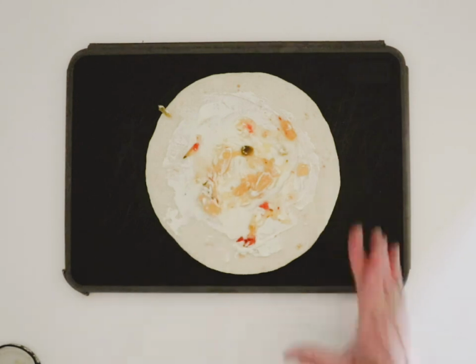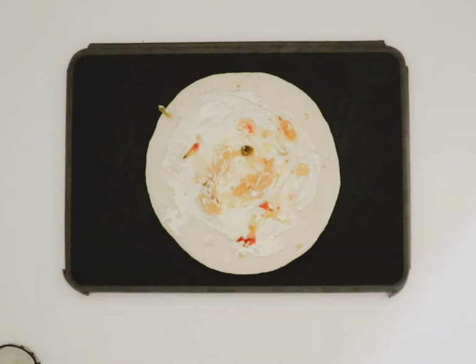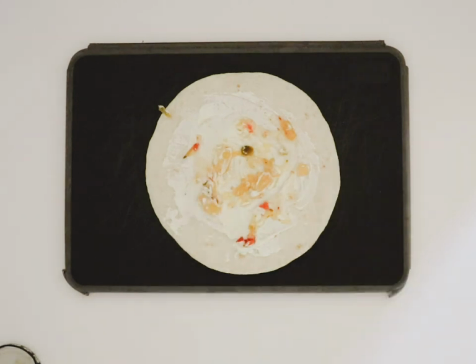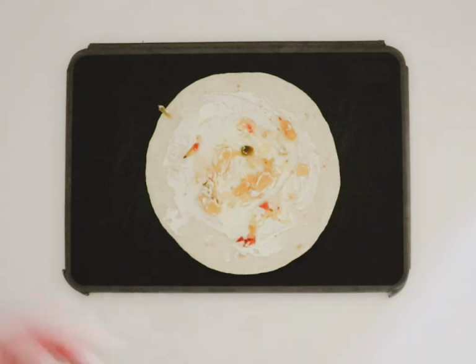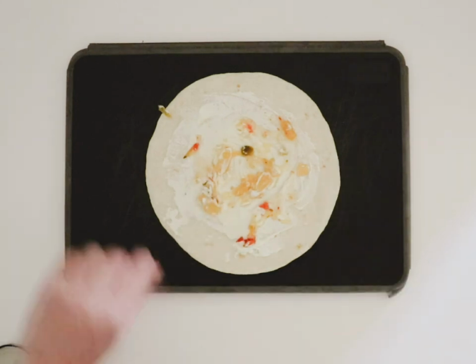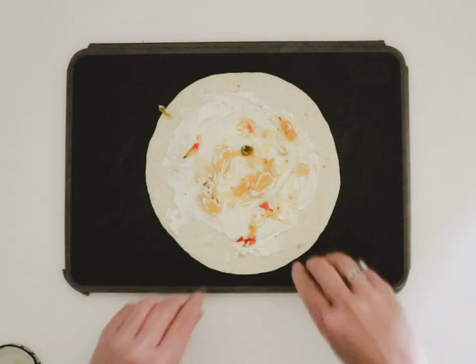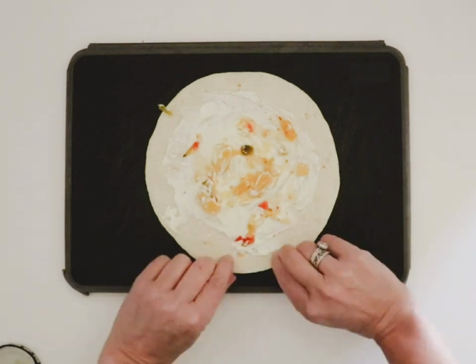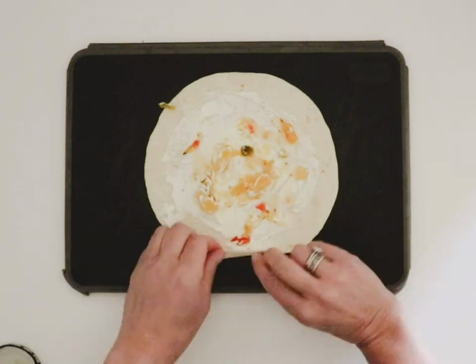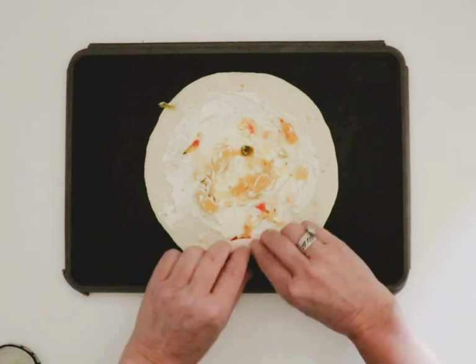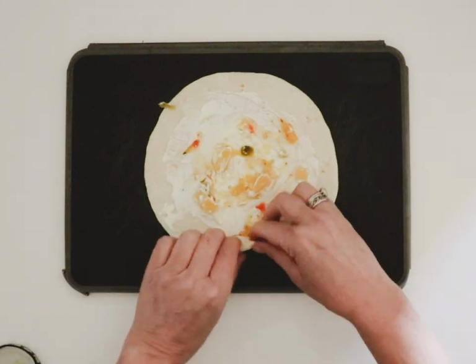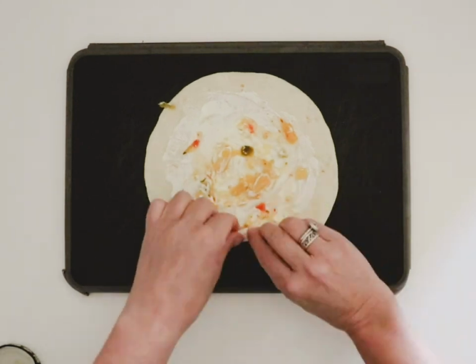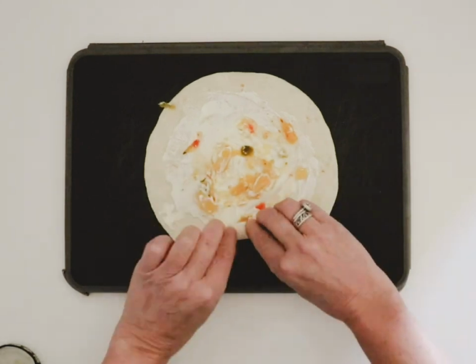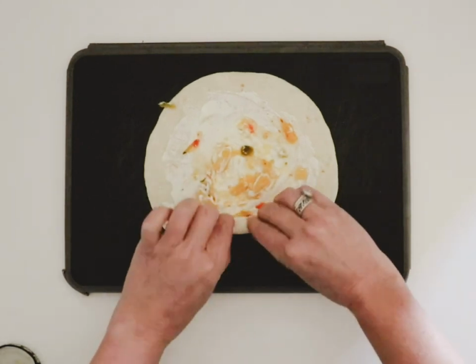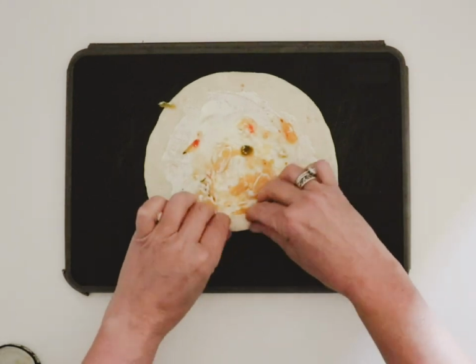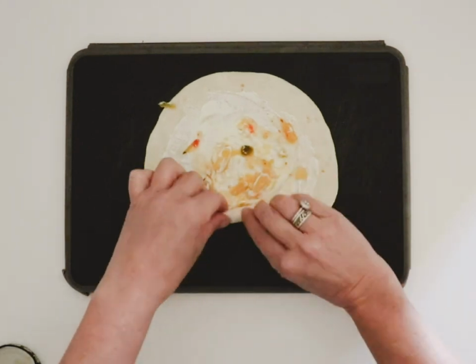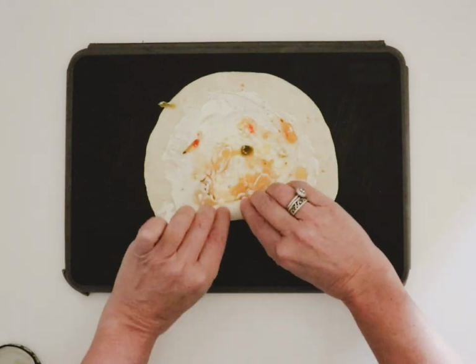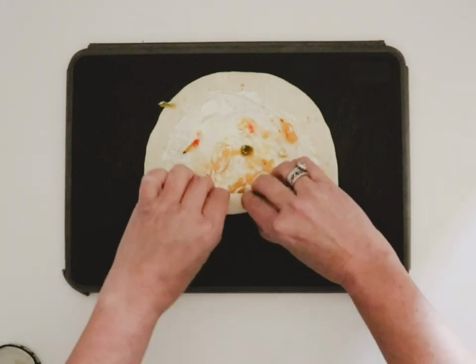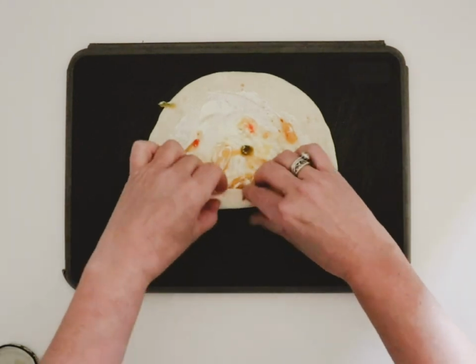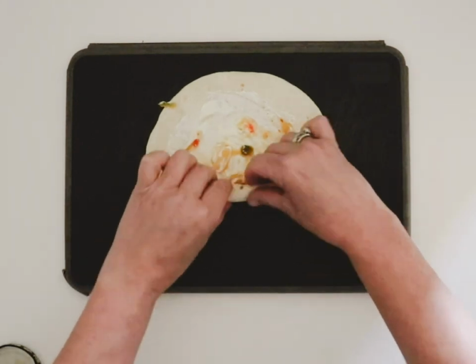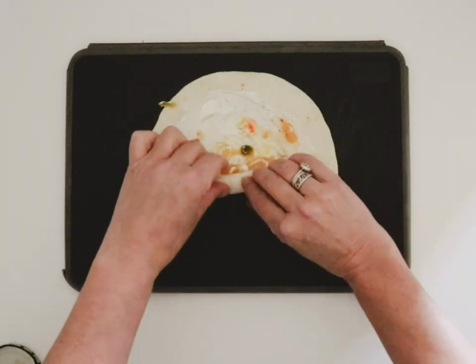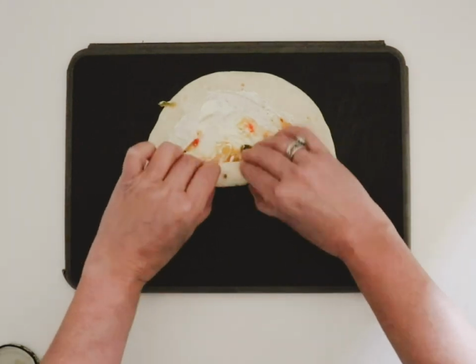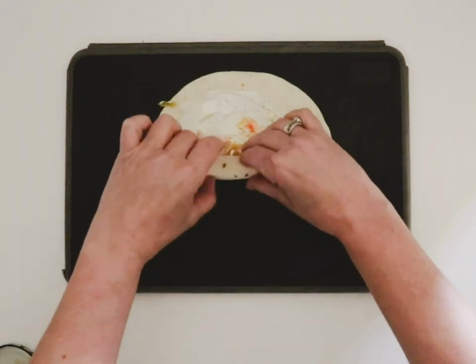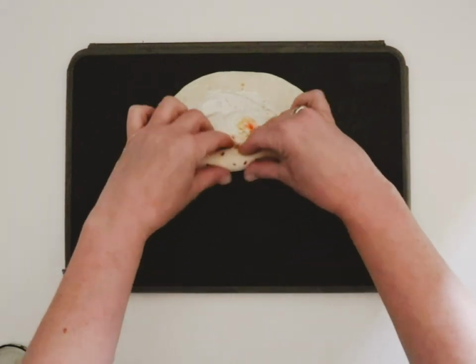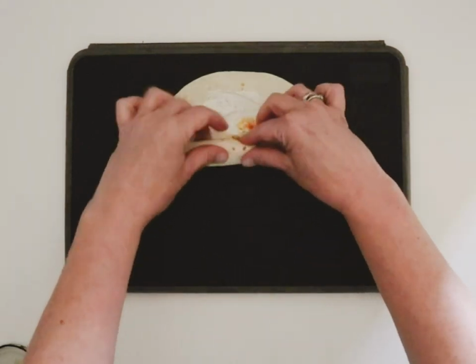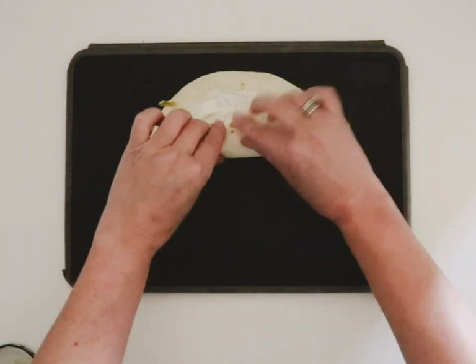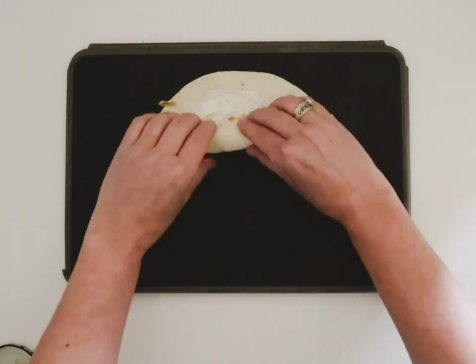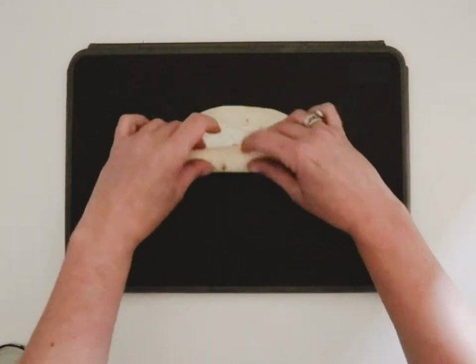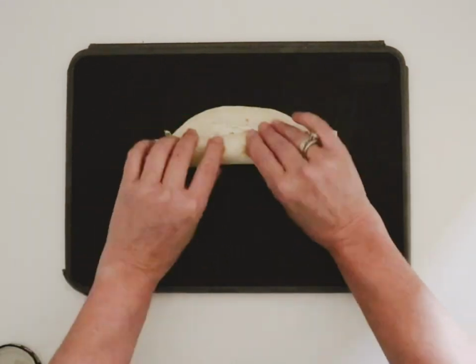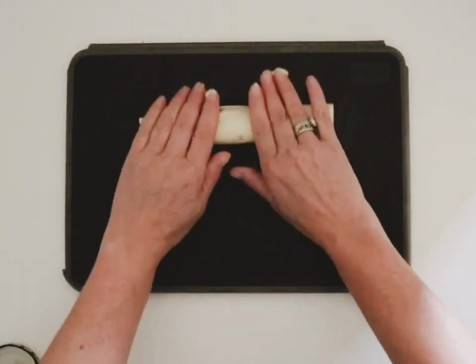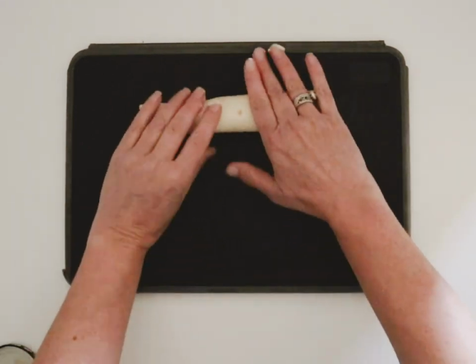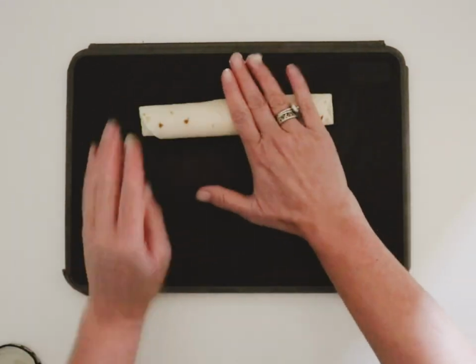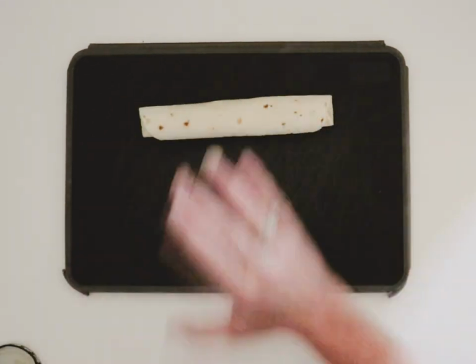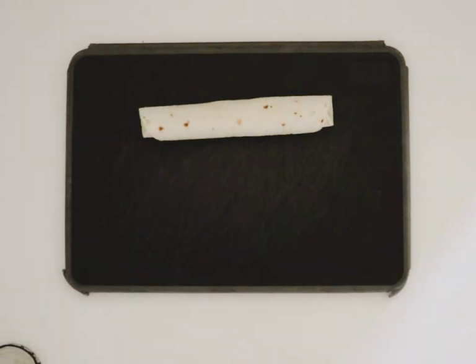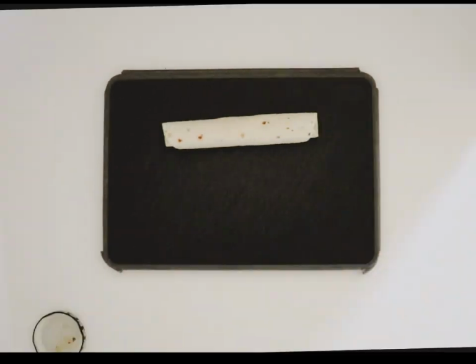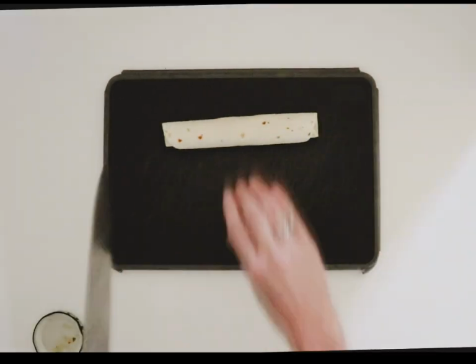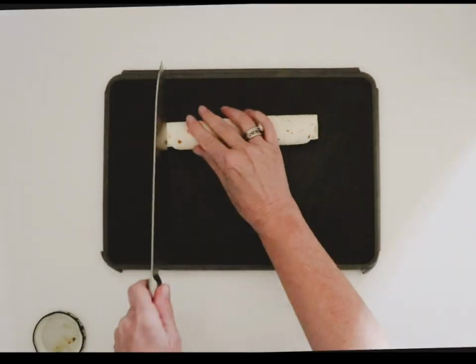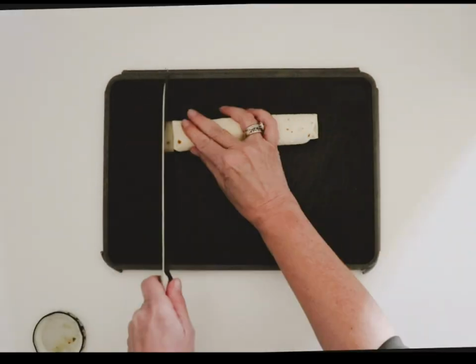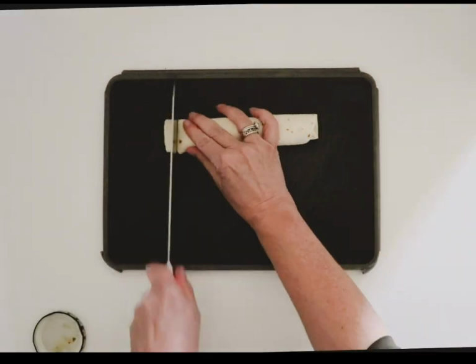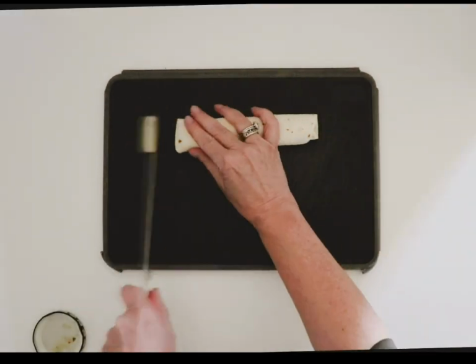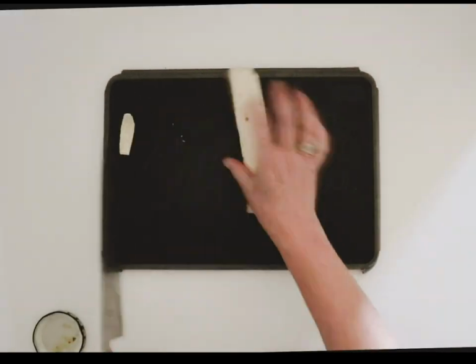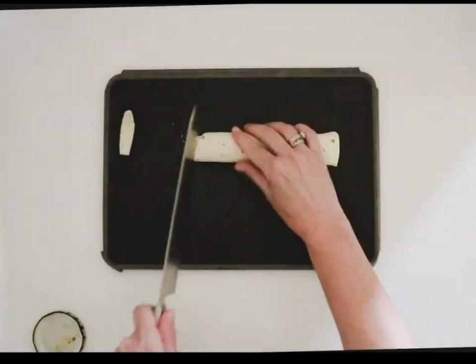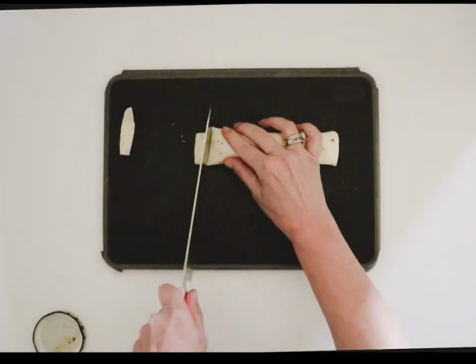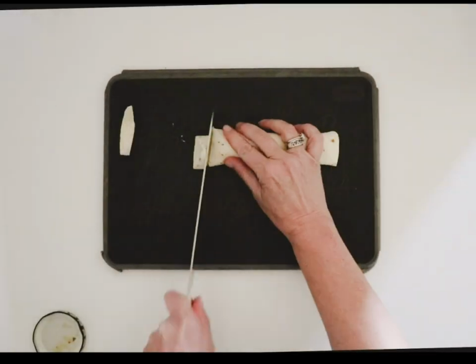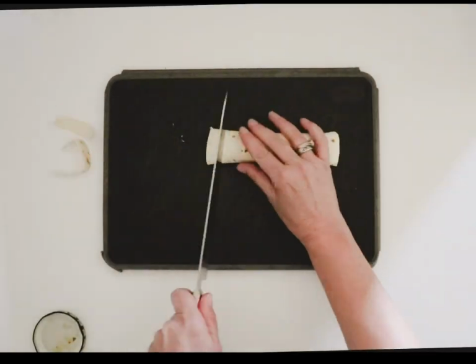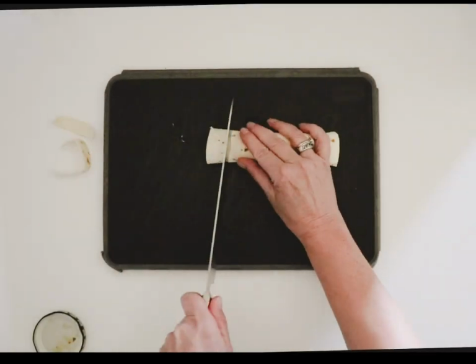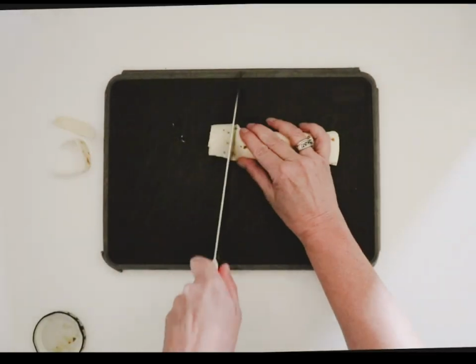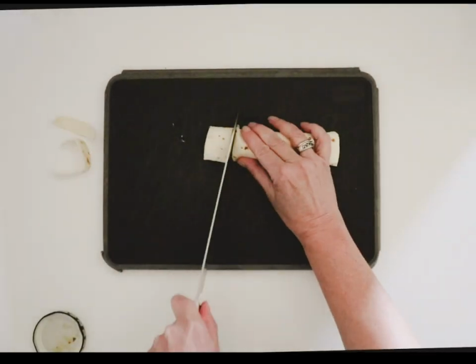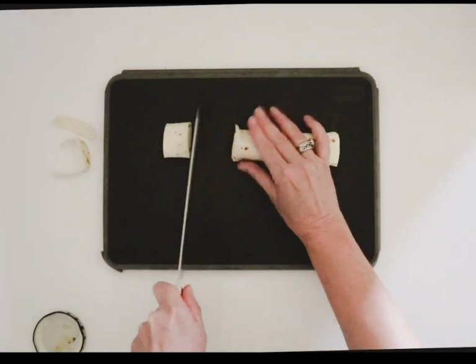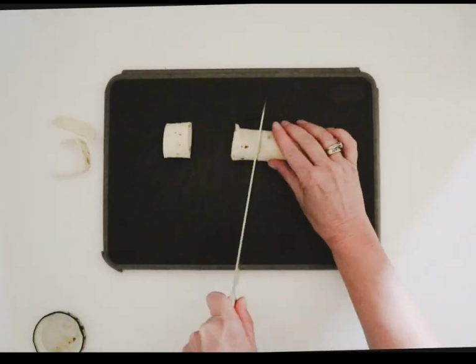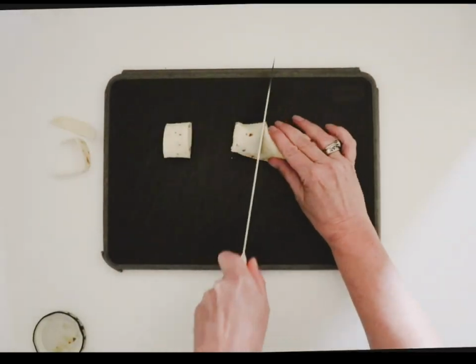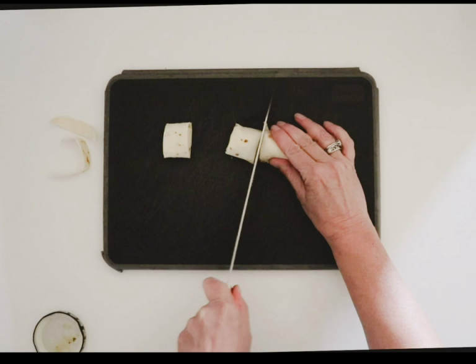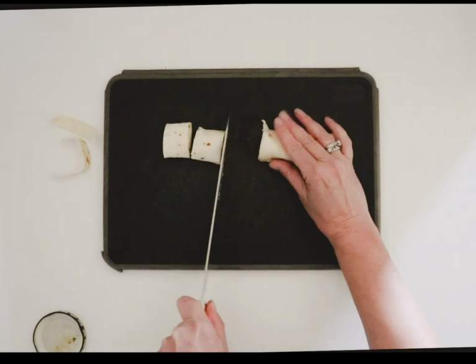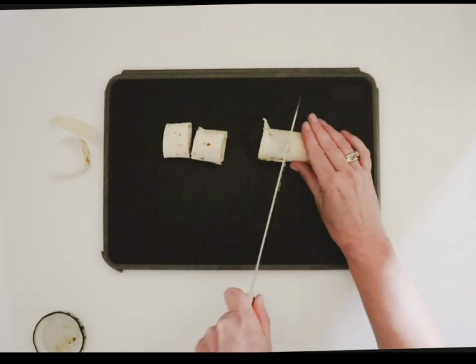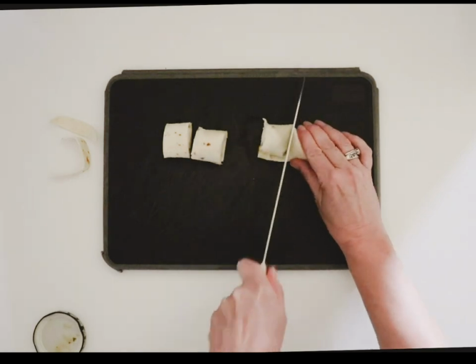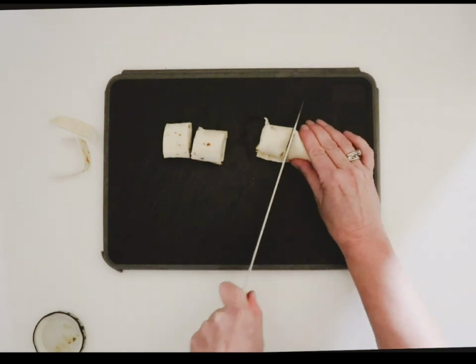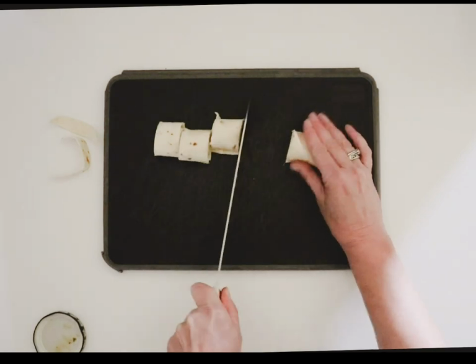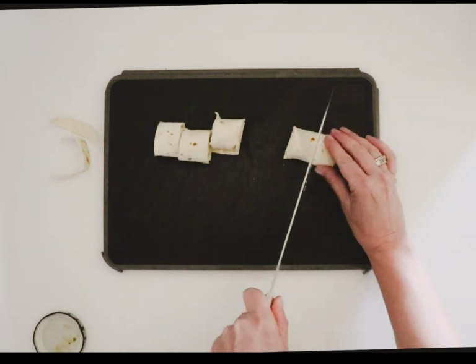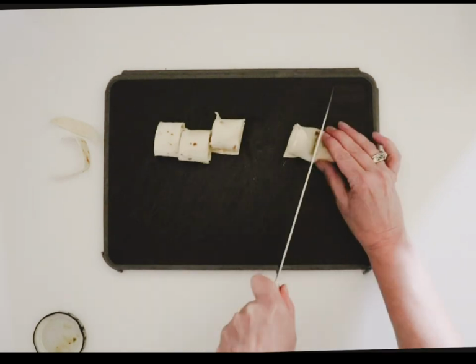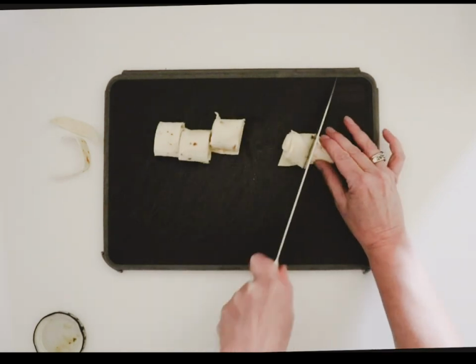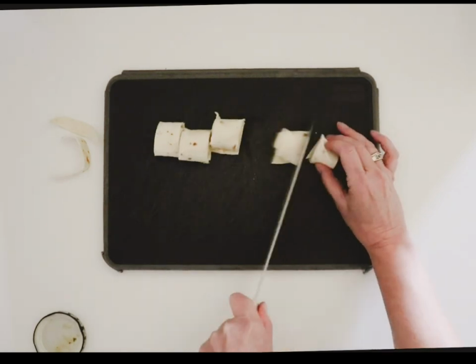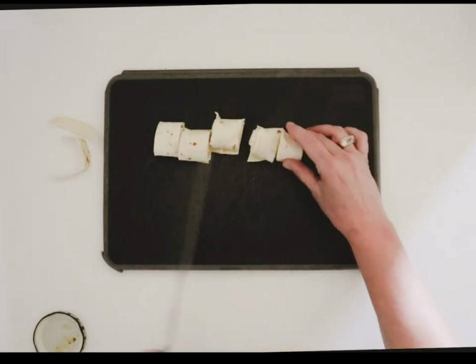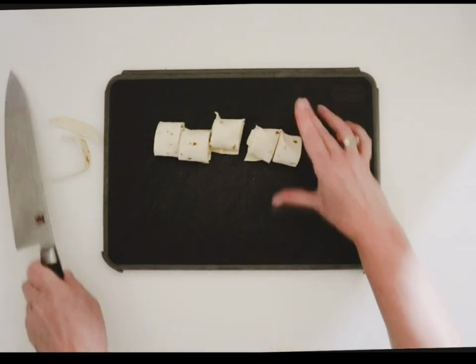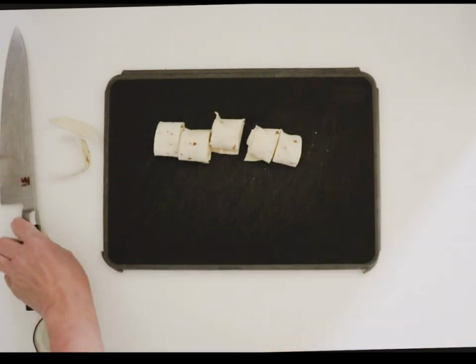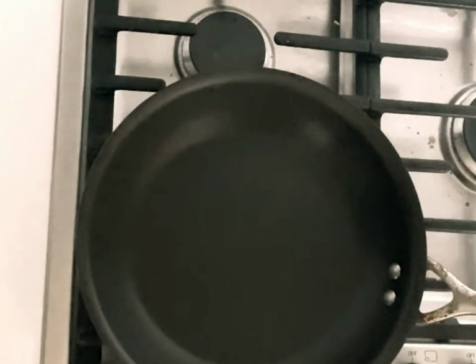Then you're going to roll the tortilla up super tight, cut off the ends, and cut it into one inch segments.